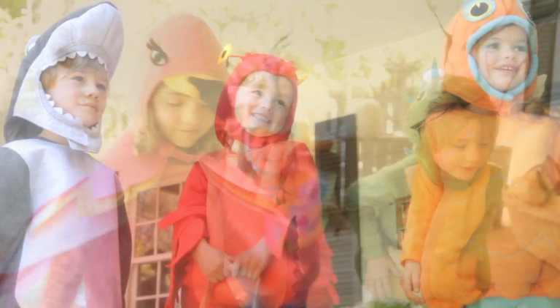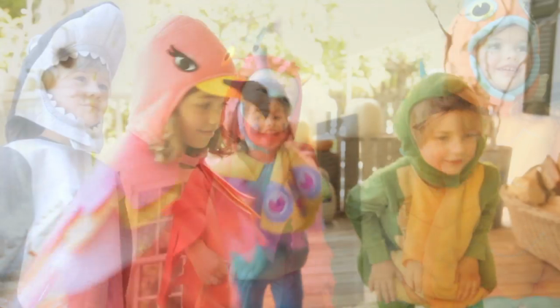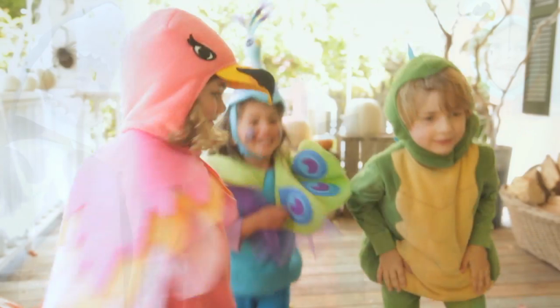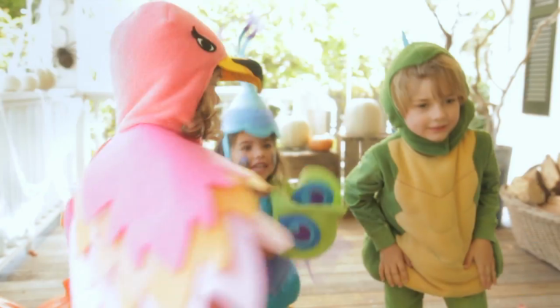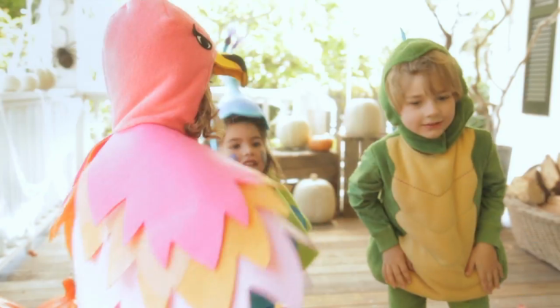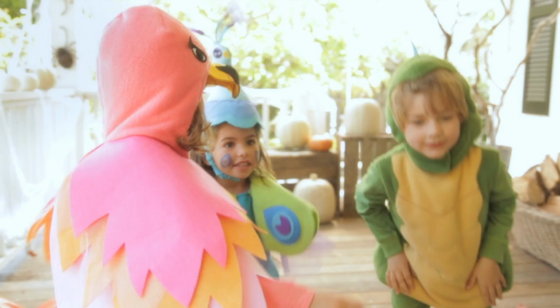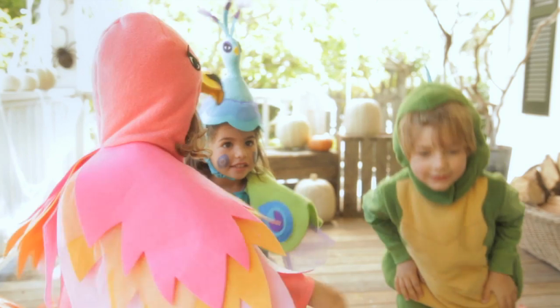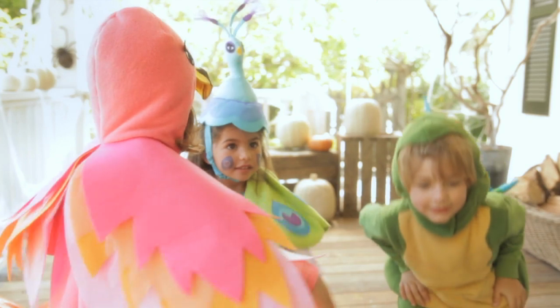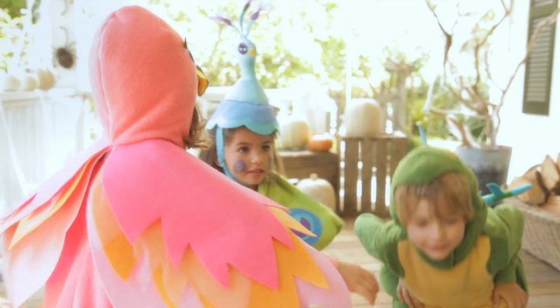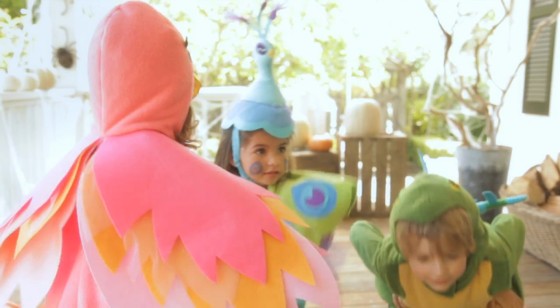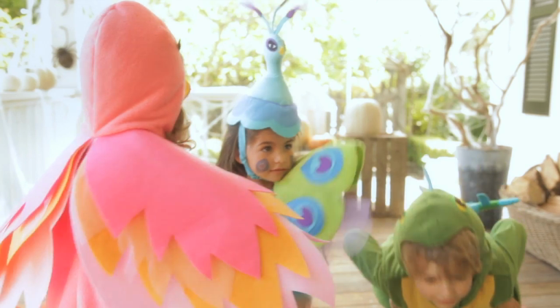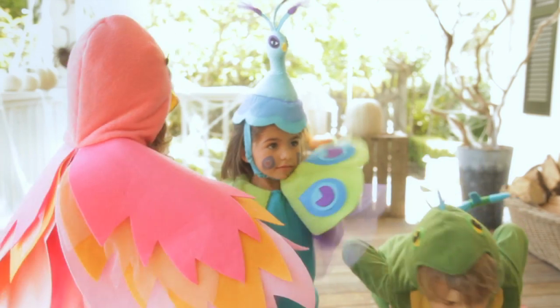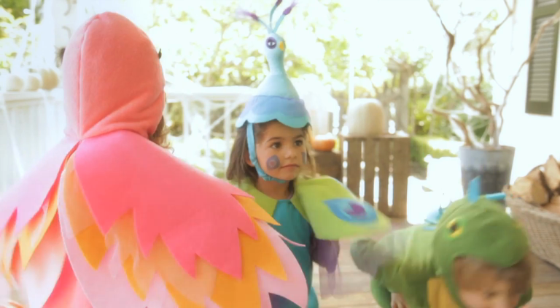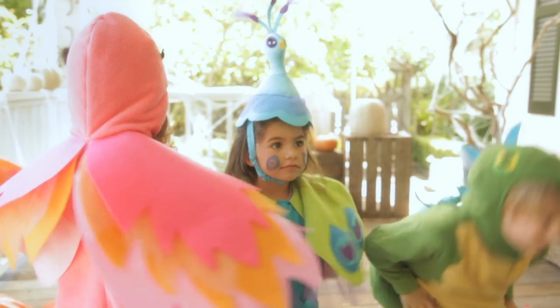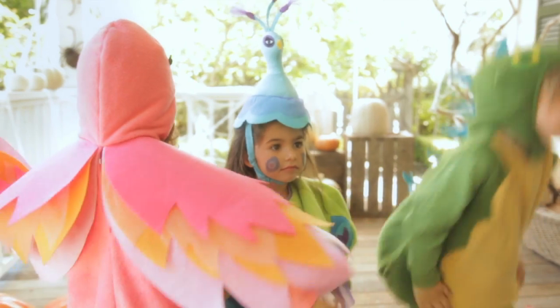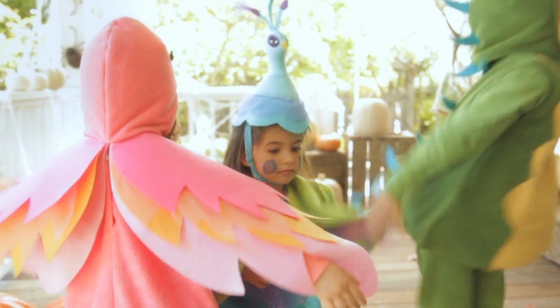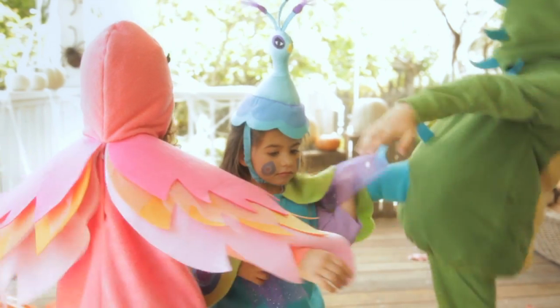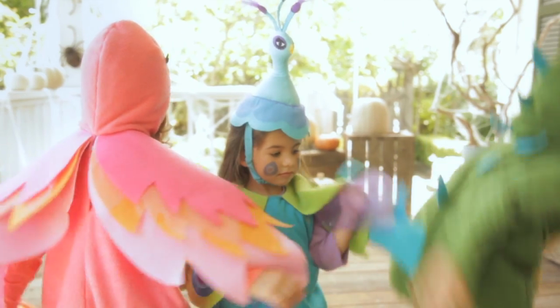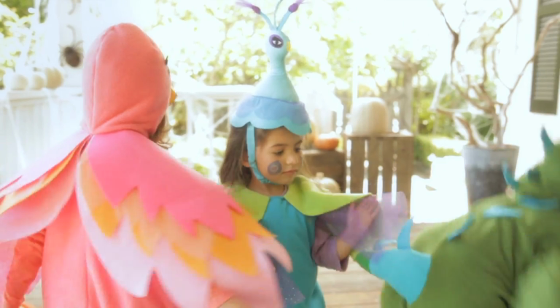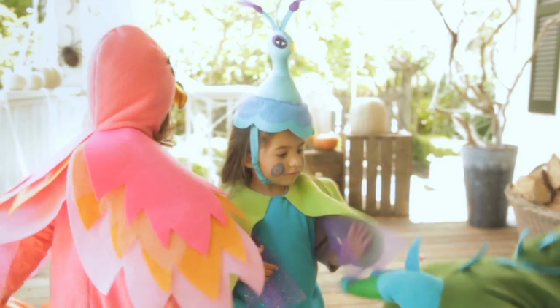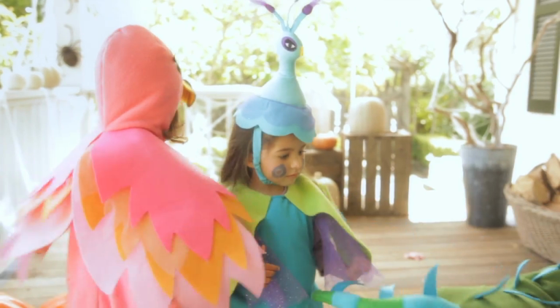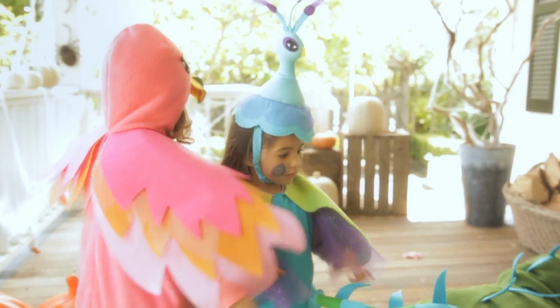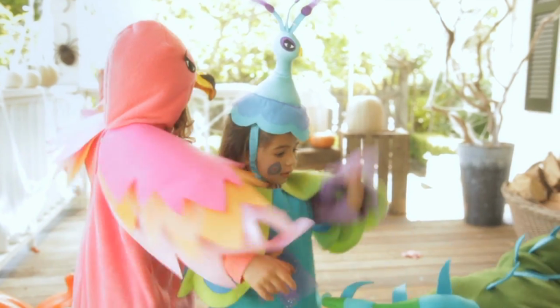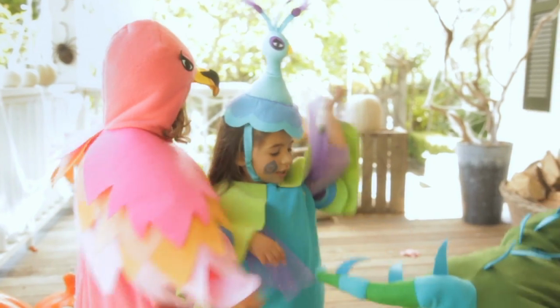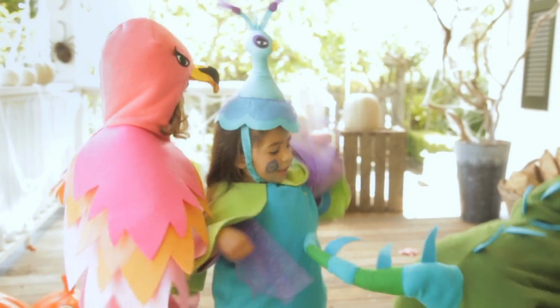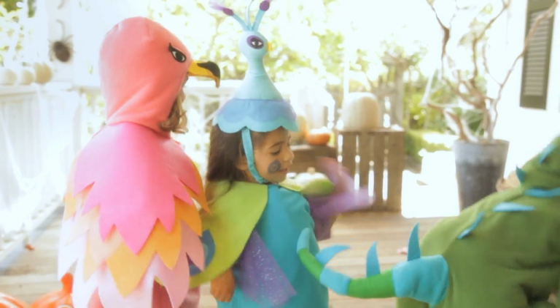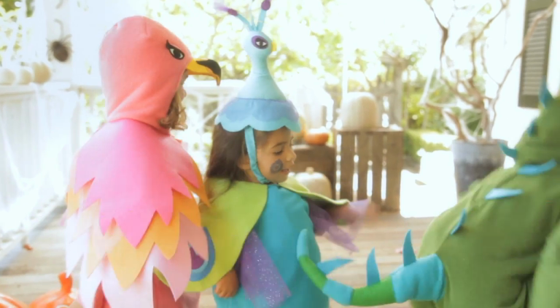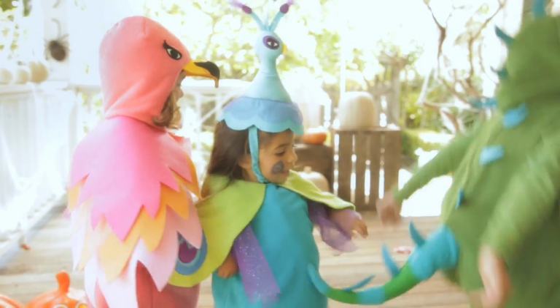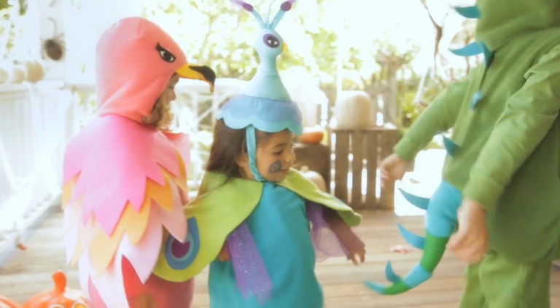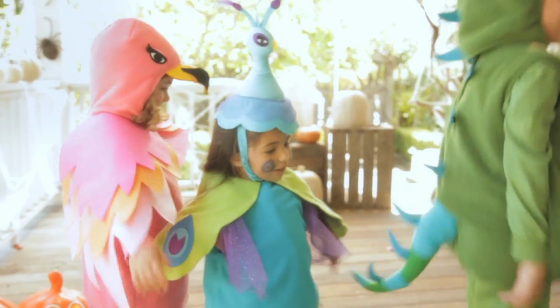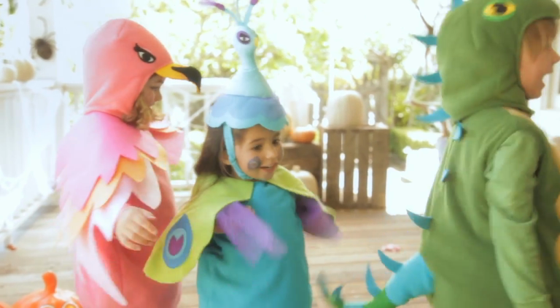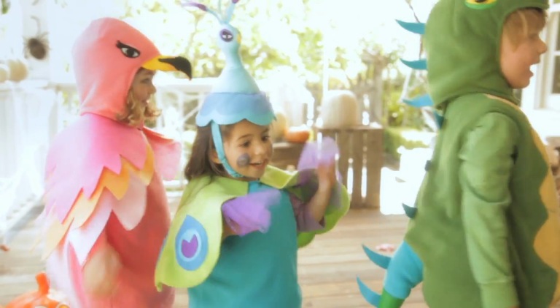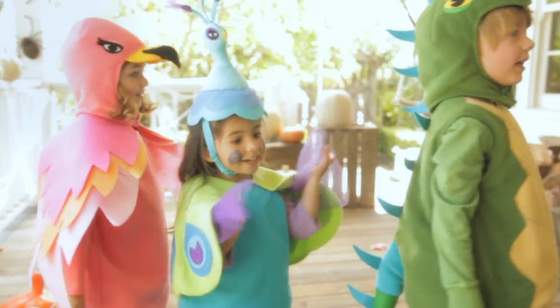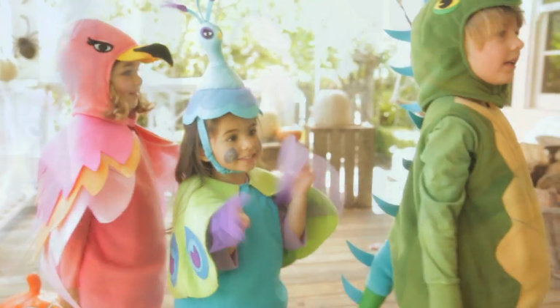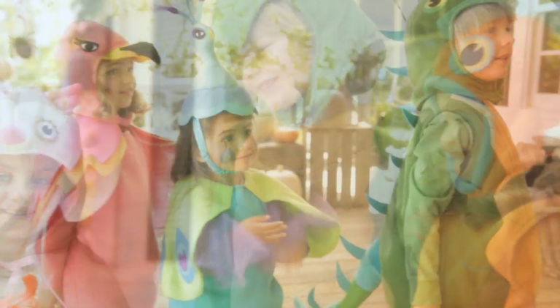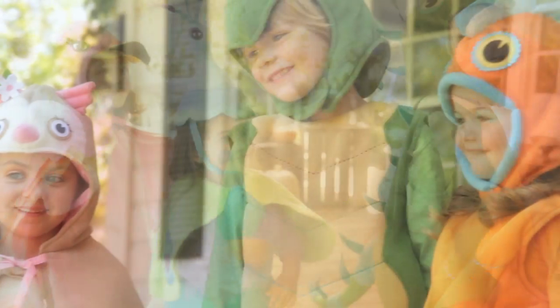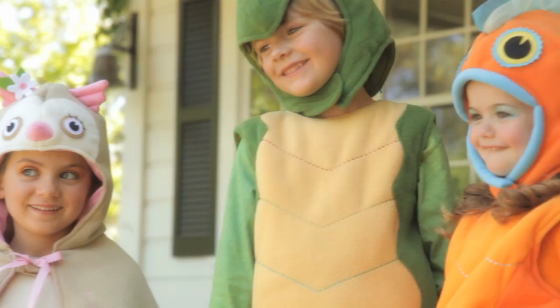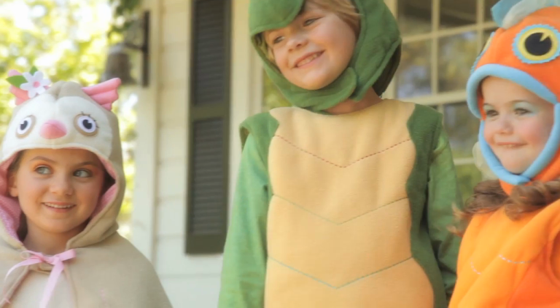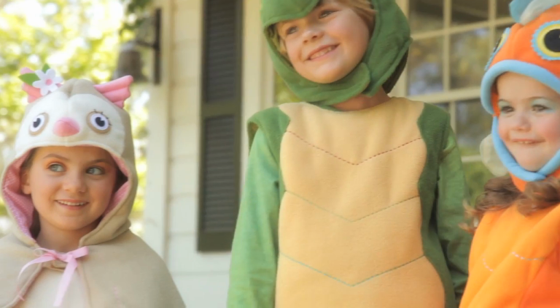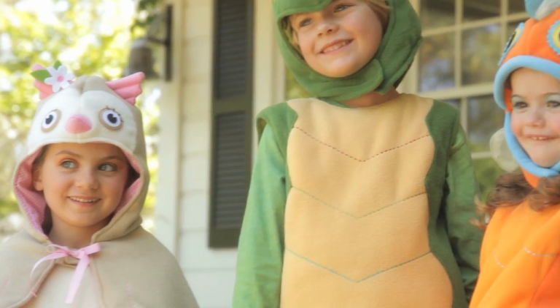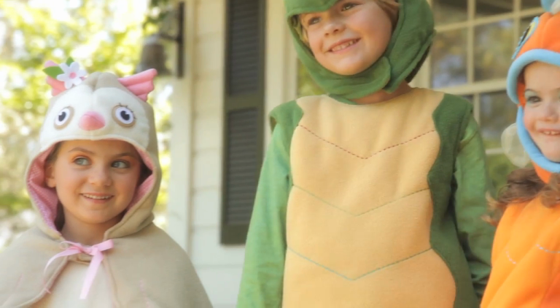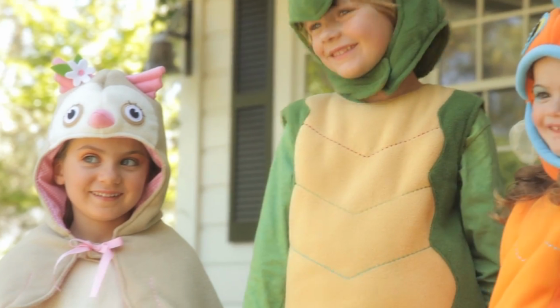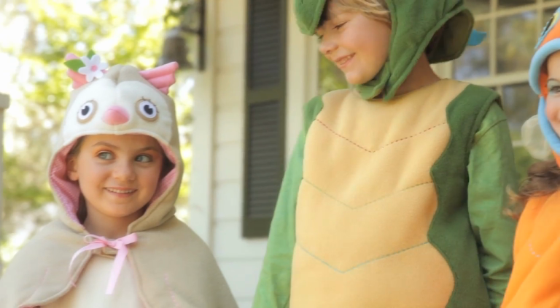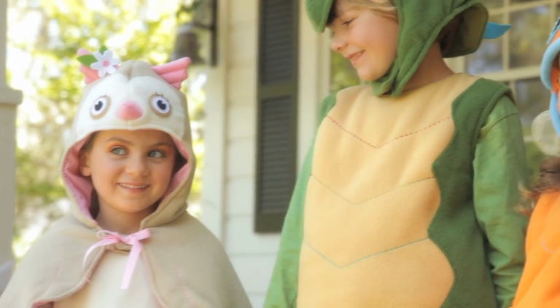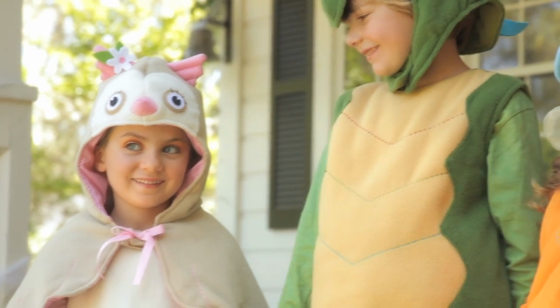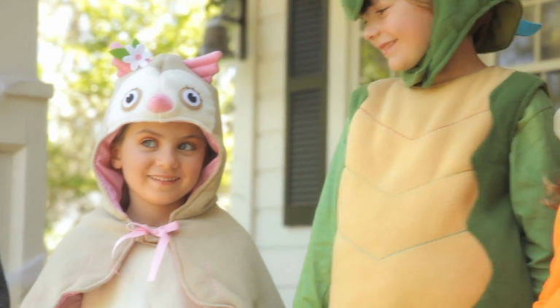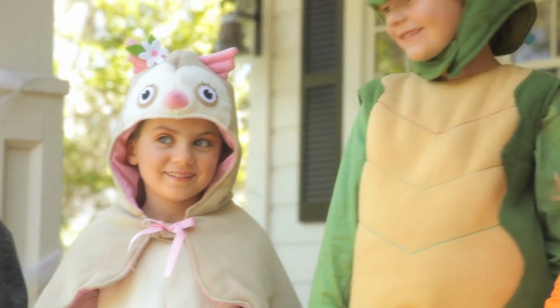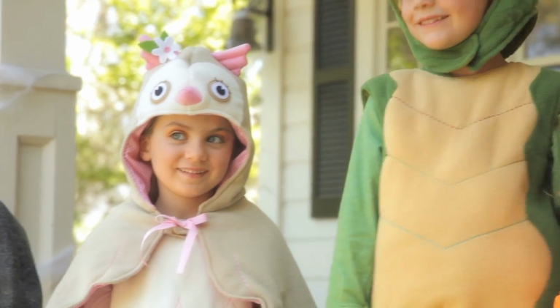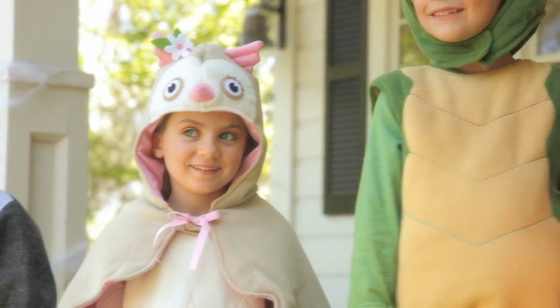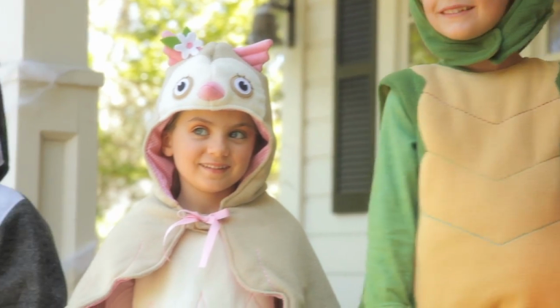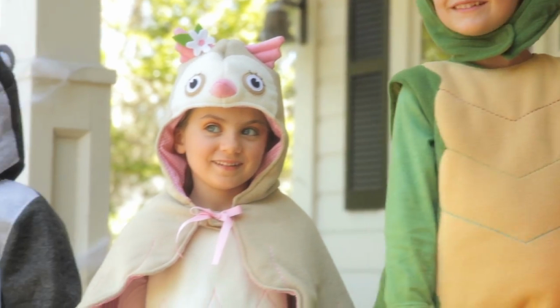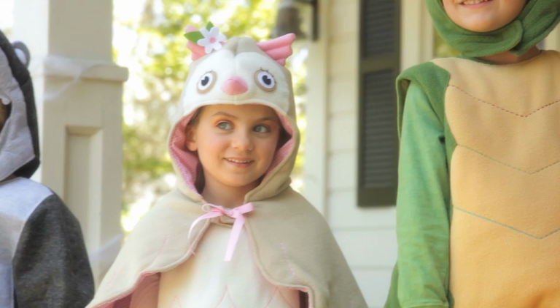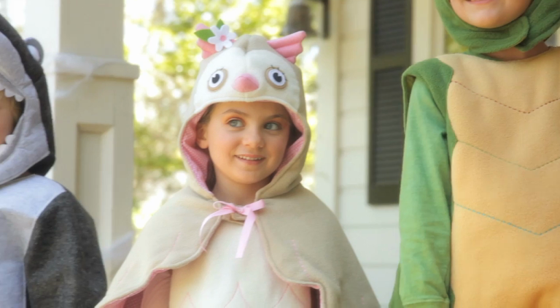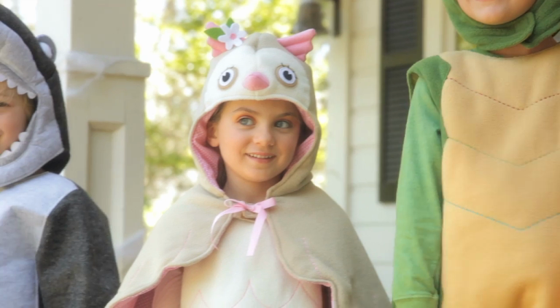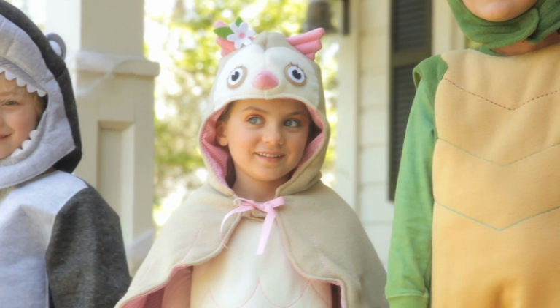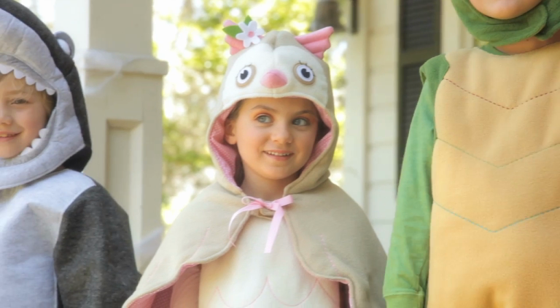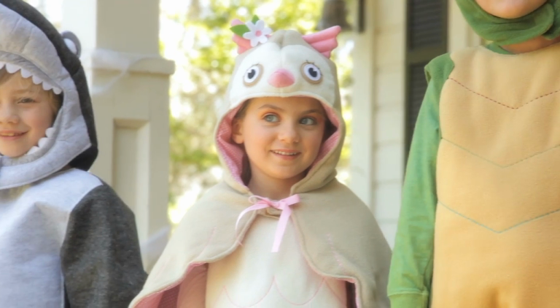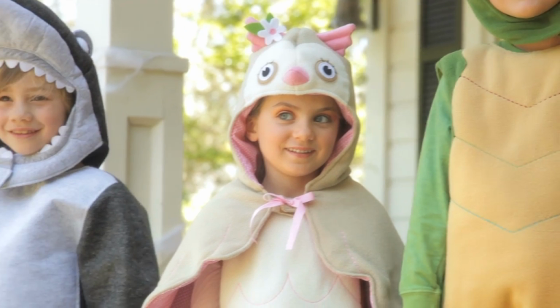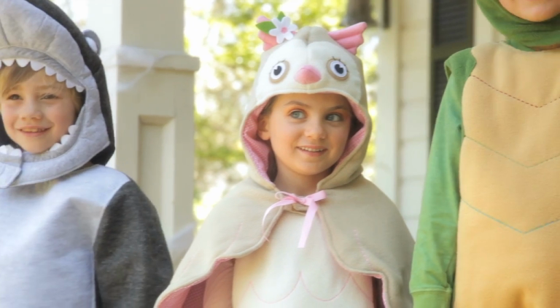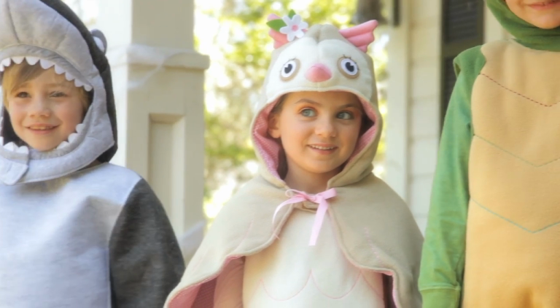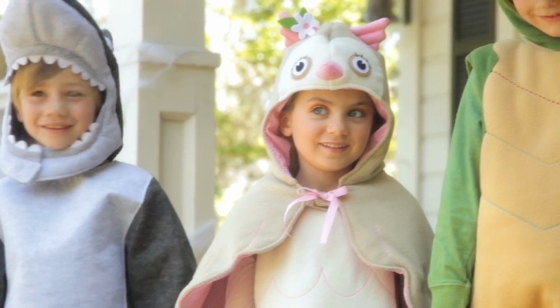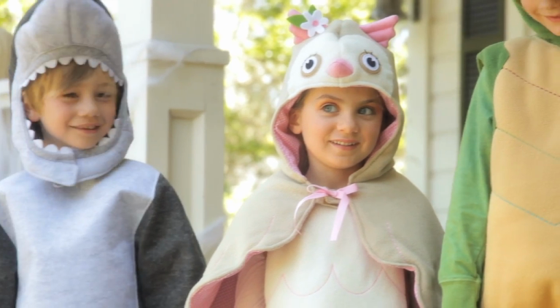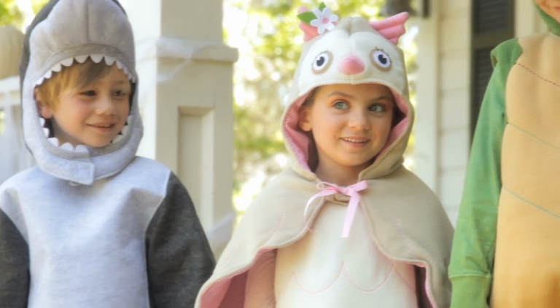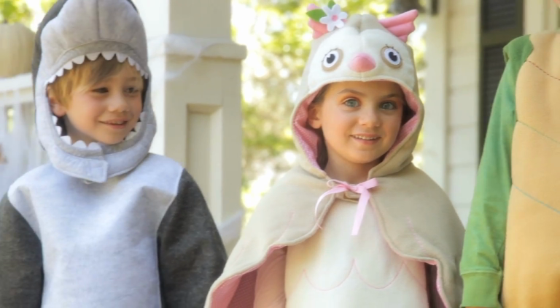The body of the costume is easy to wear and comfortable to play in while still keeping any child warm and snugly on Halloween.